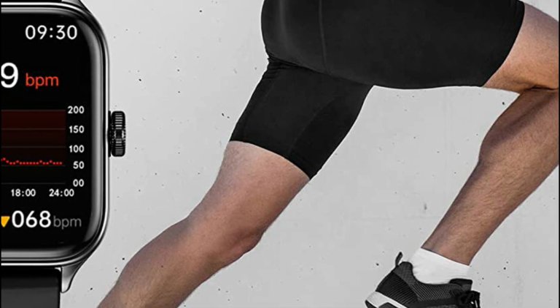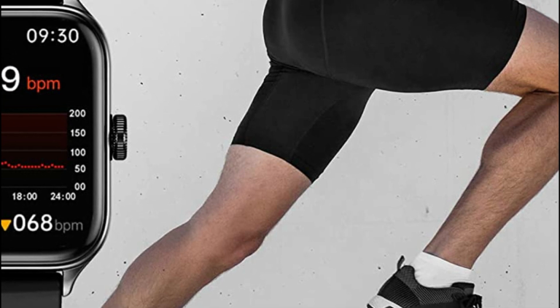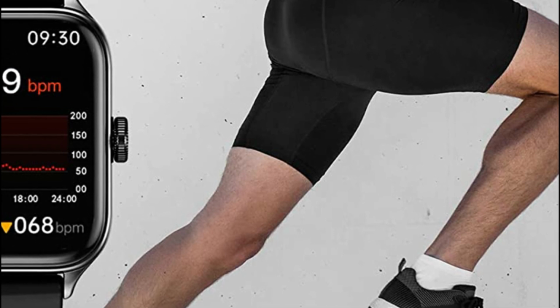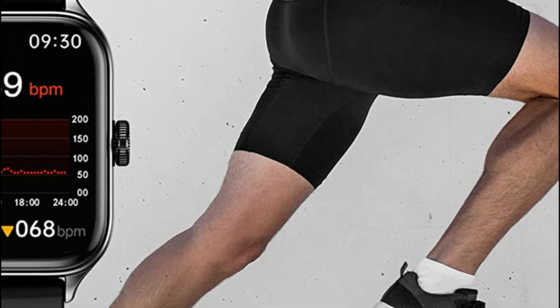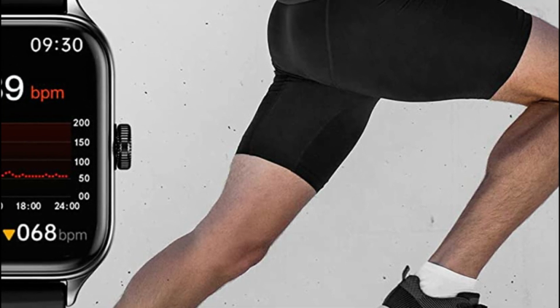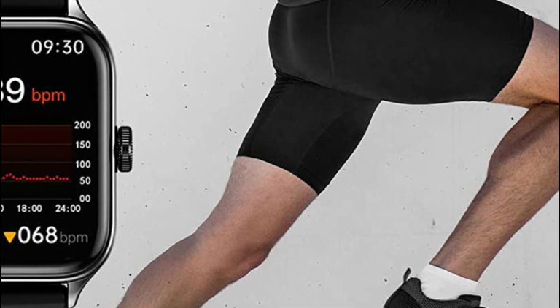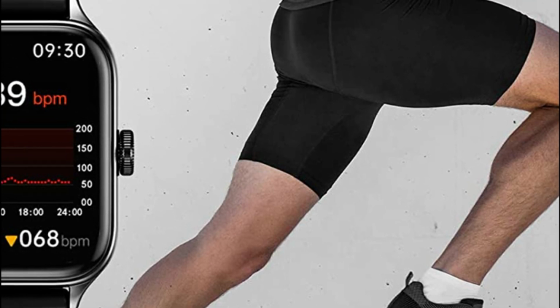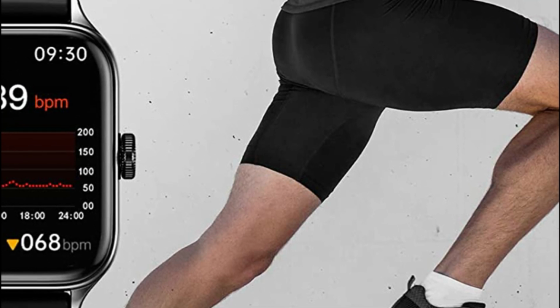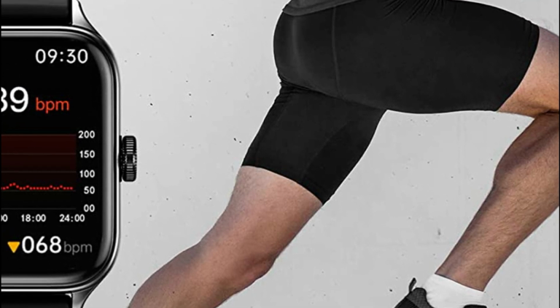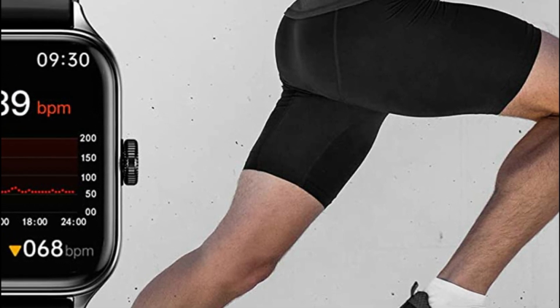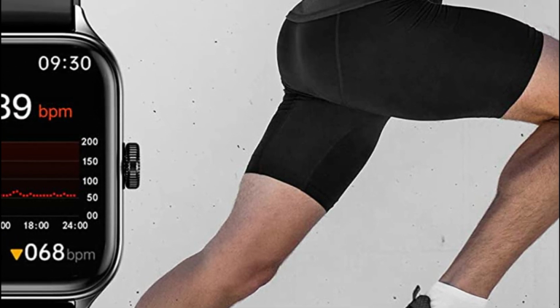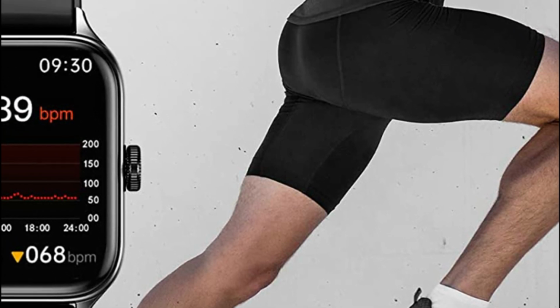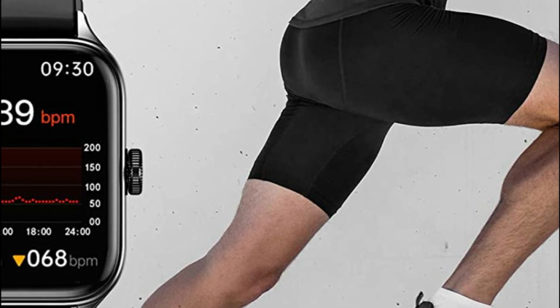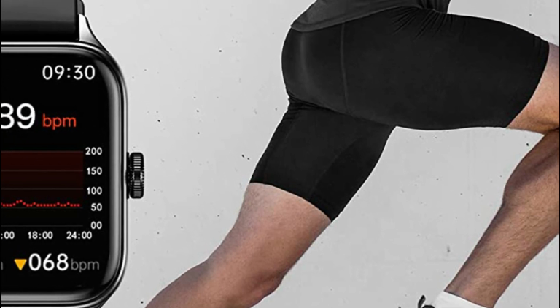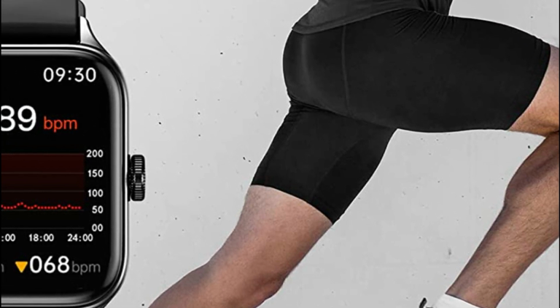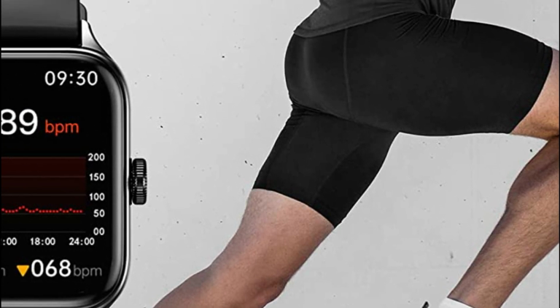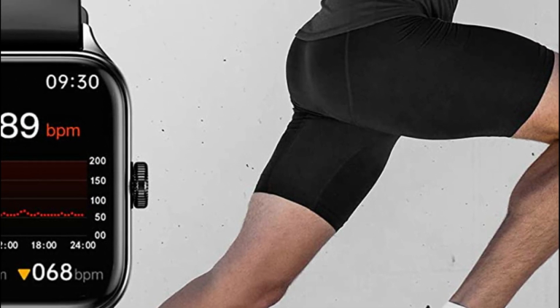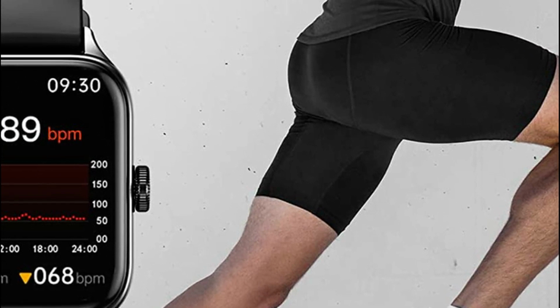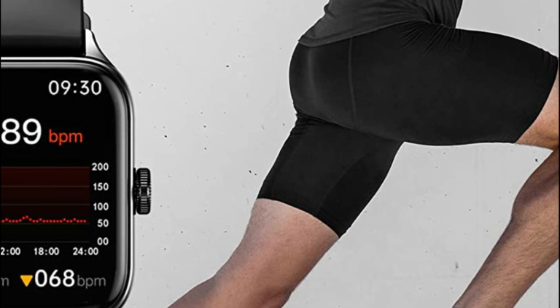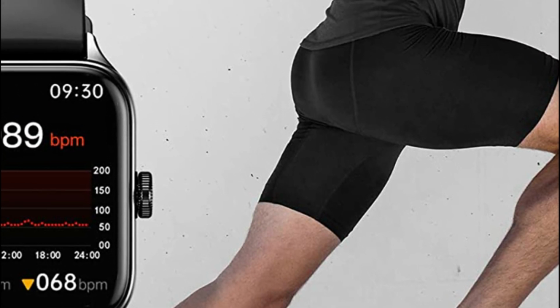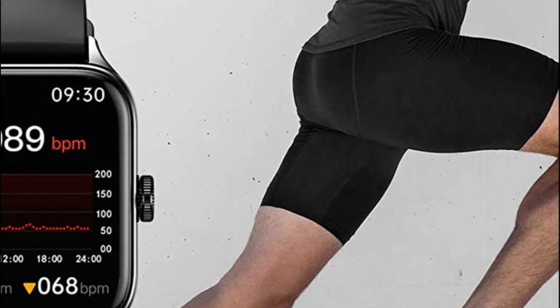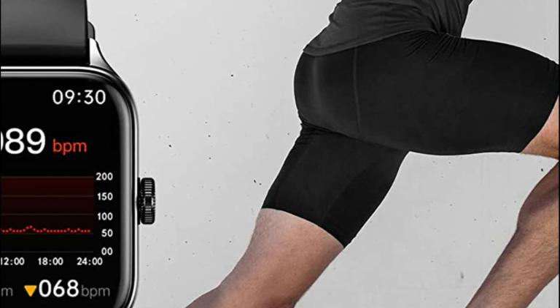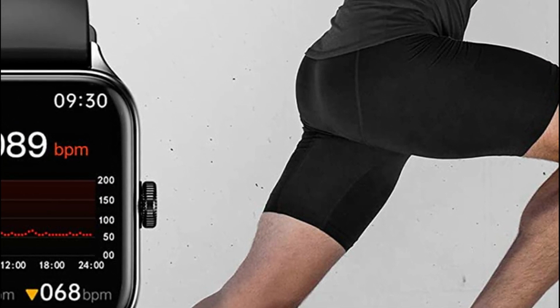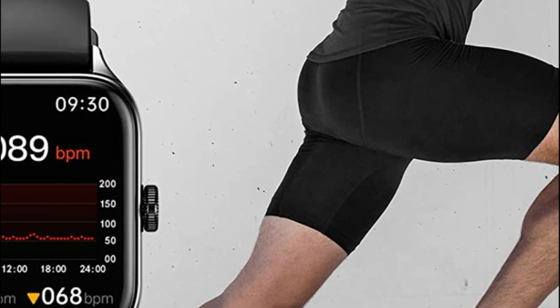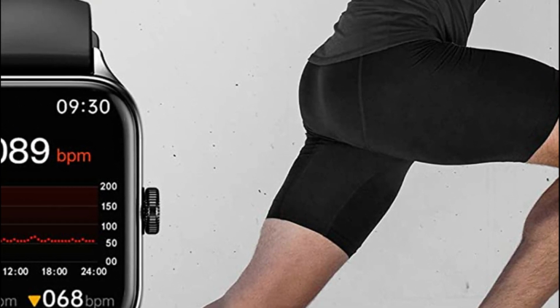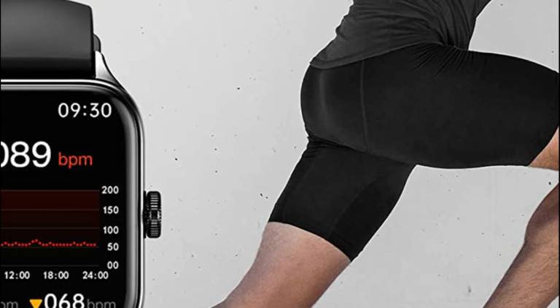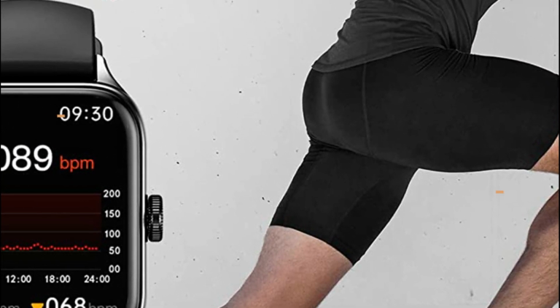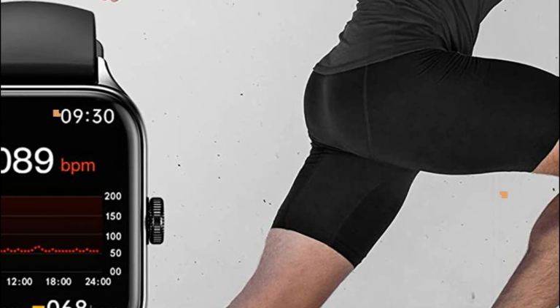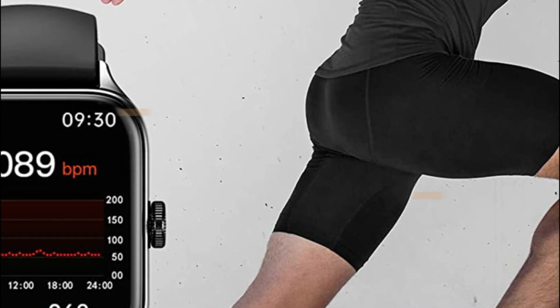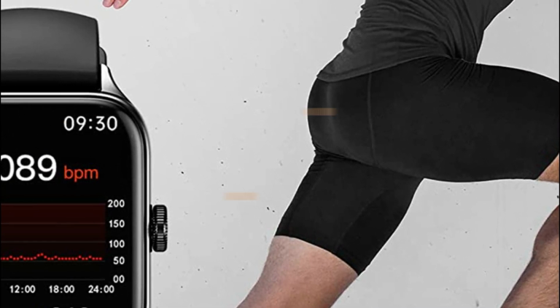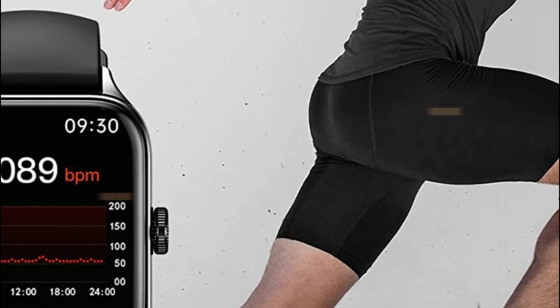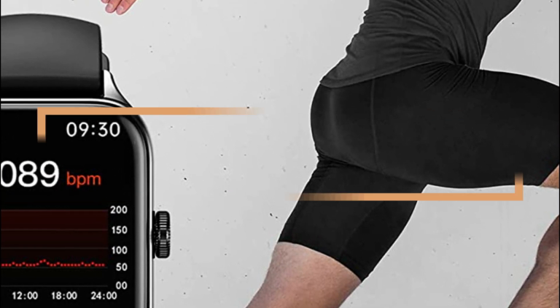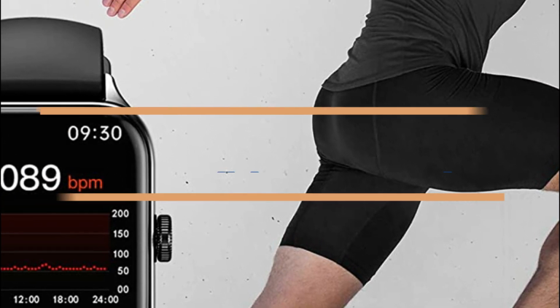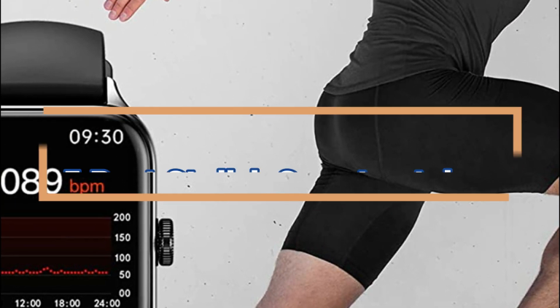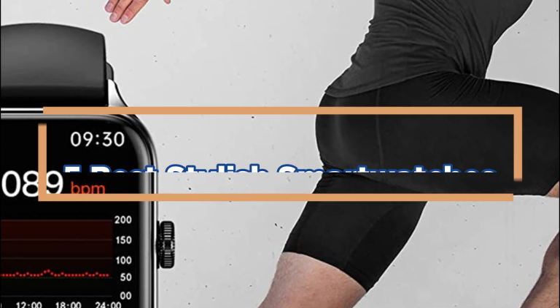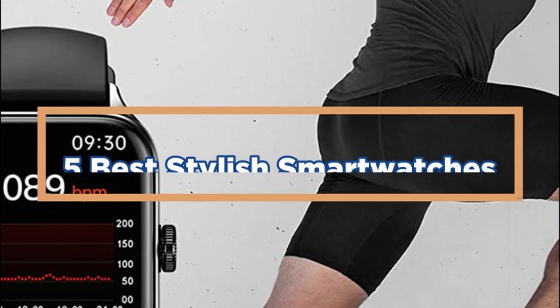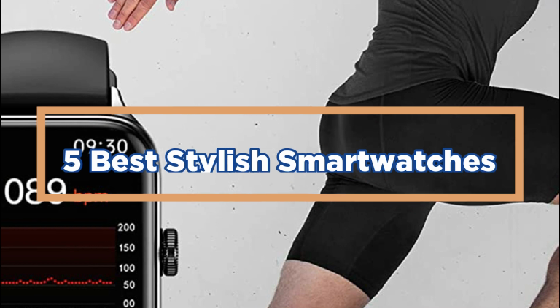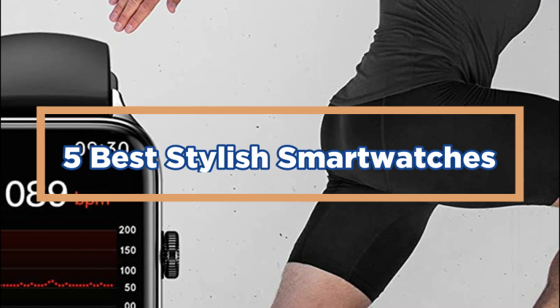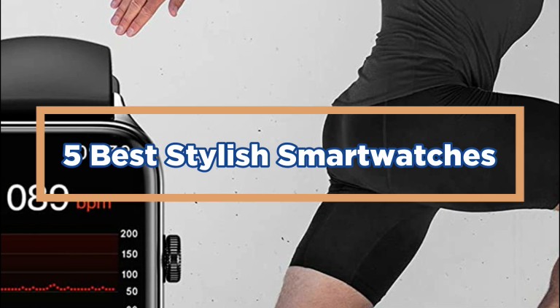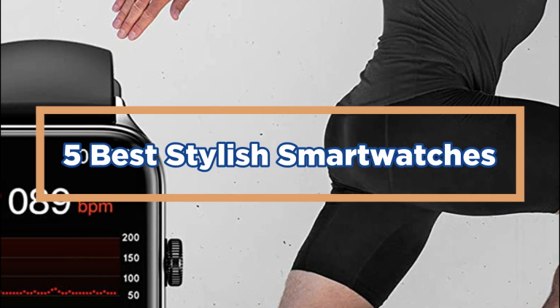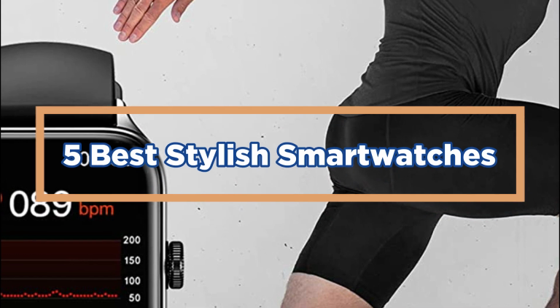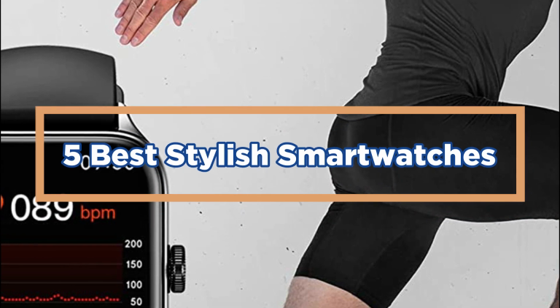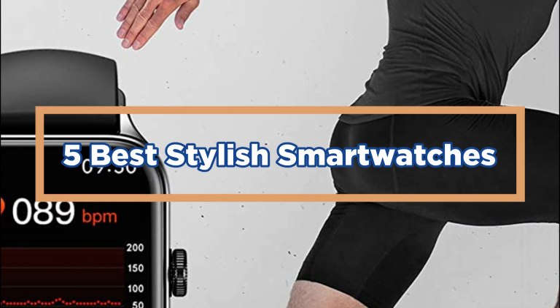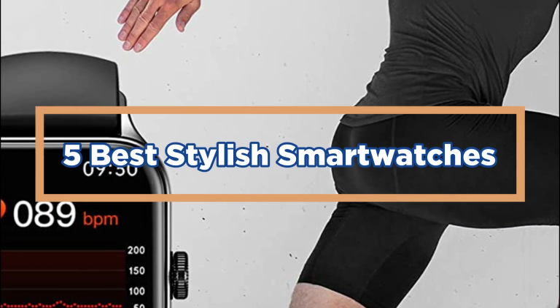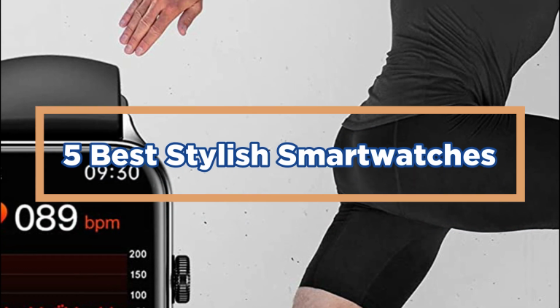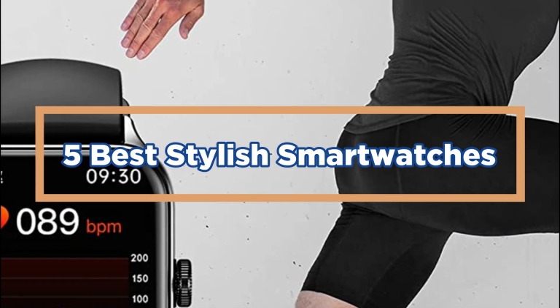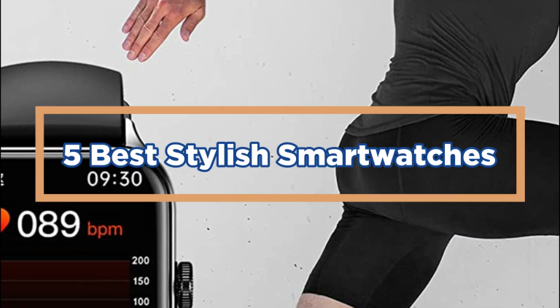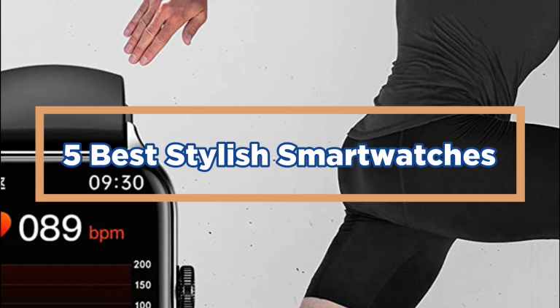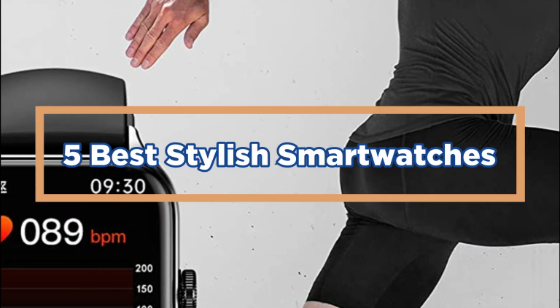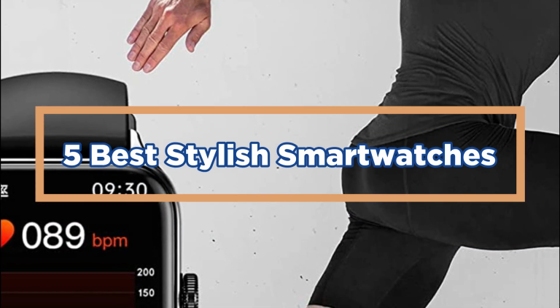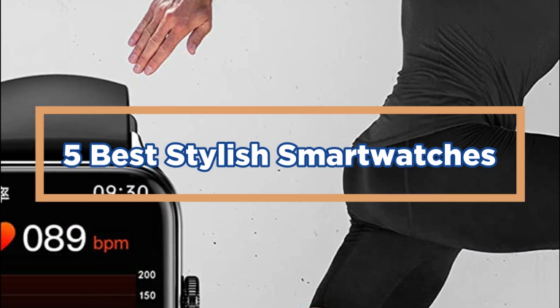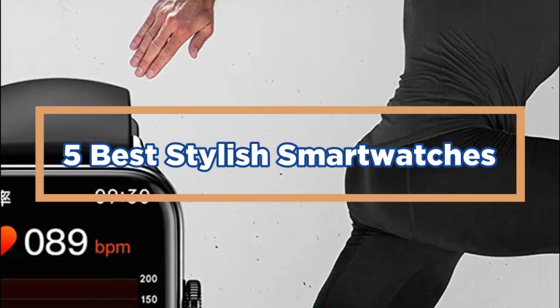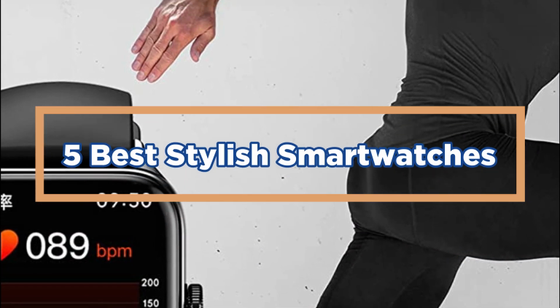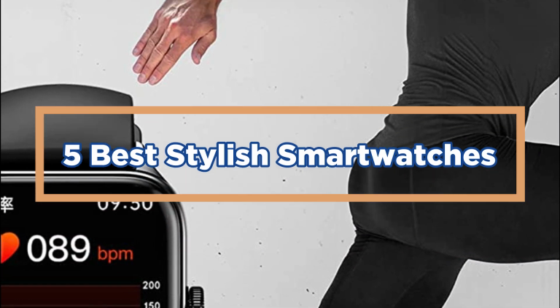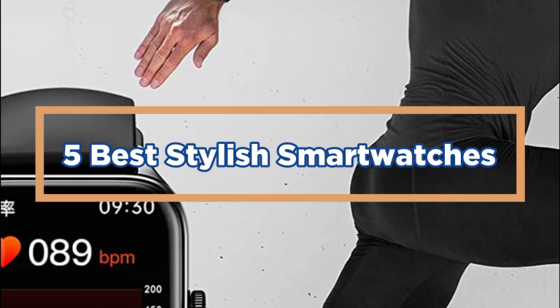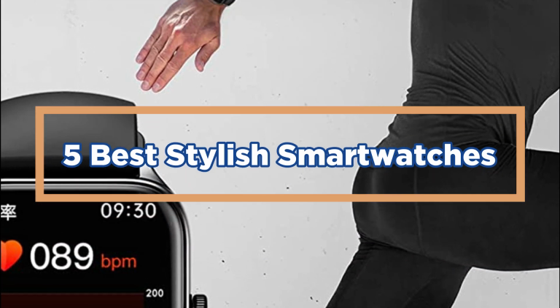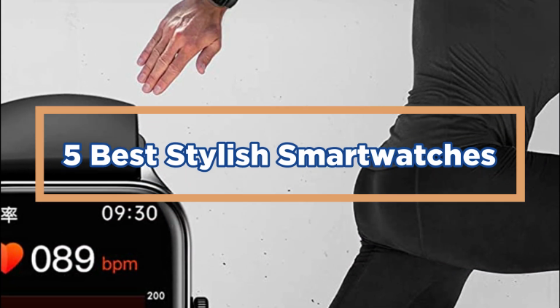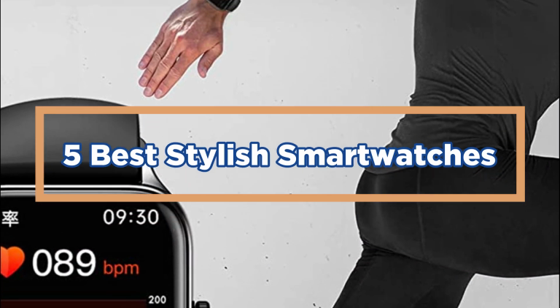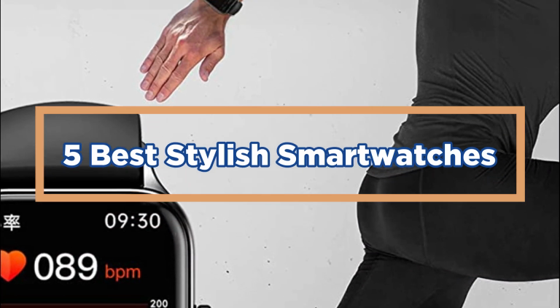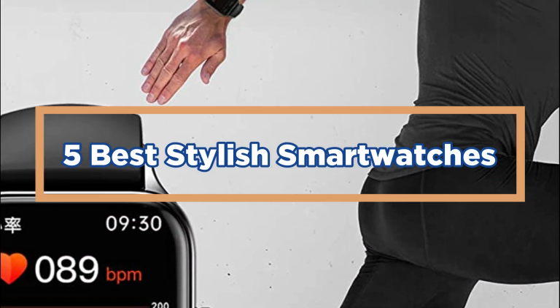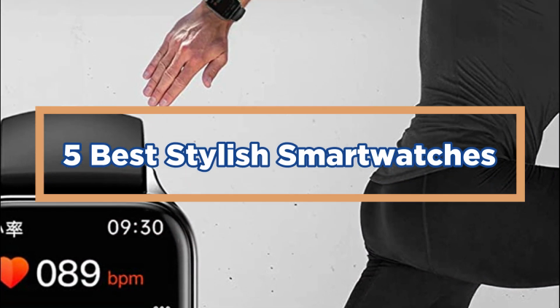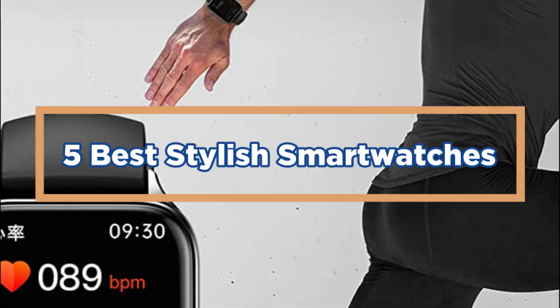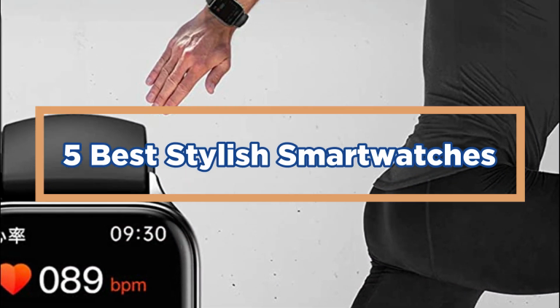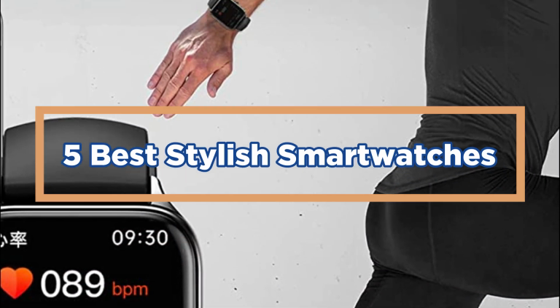In today's video, we will show you the top 5 best stylish smartwatches. So, let's get started.